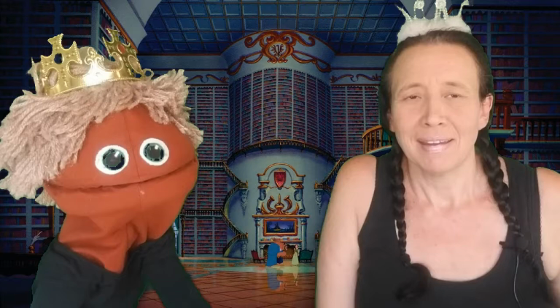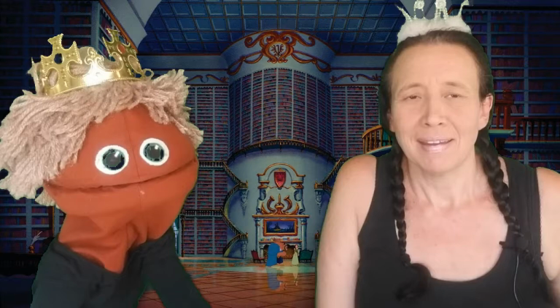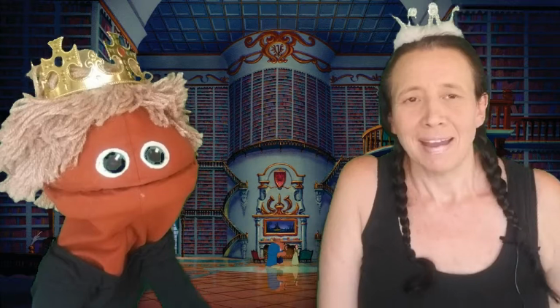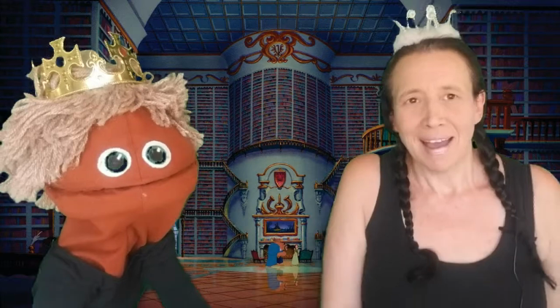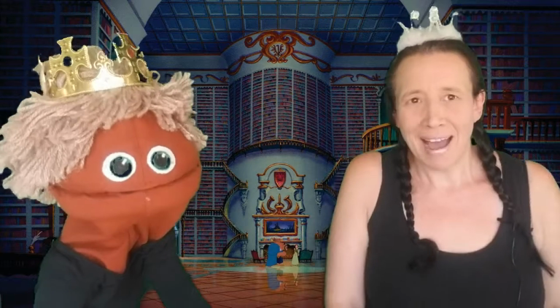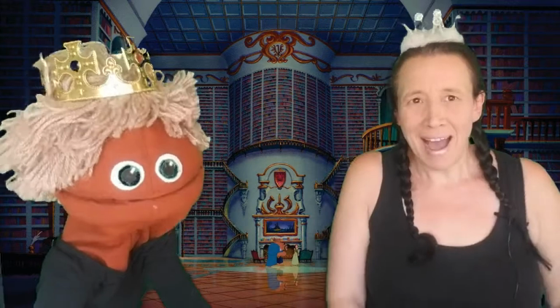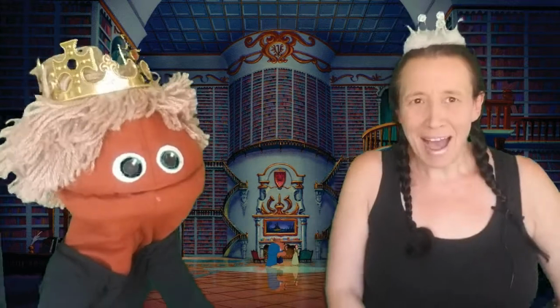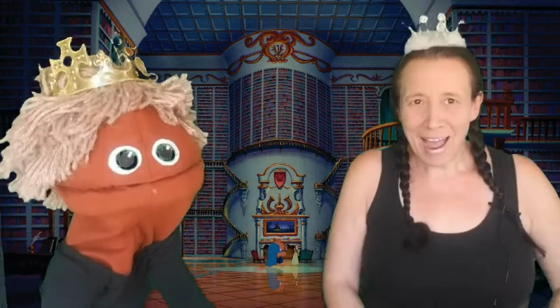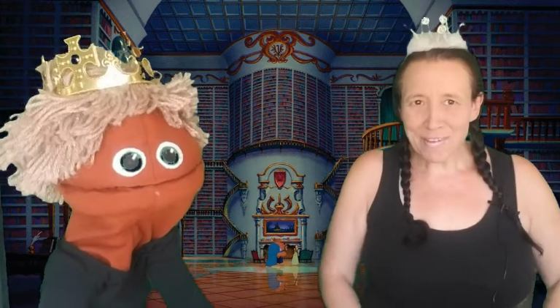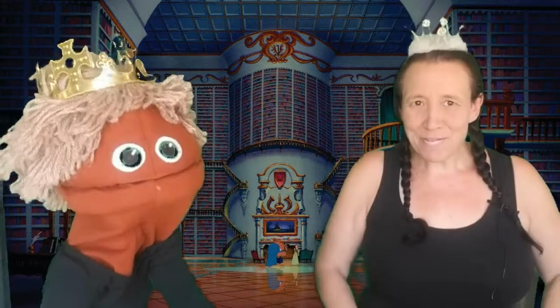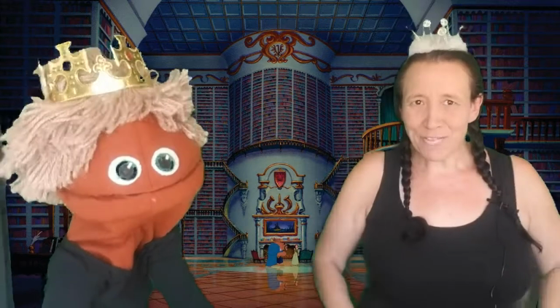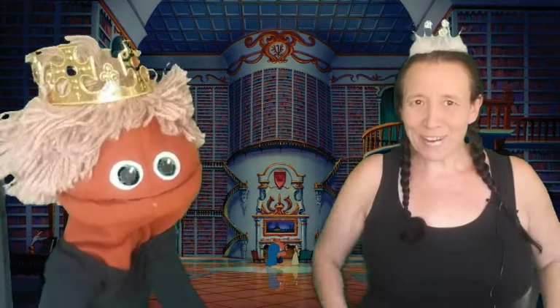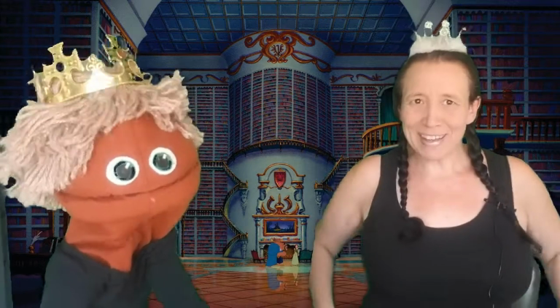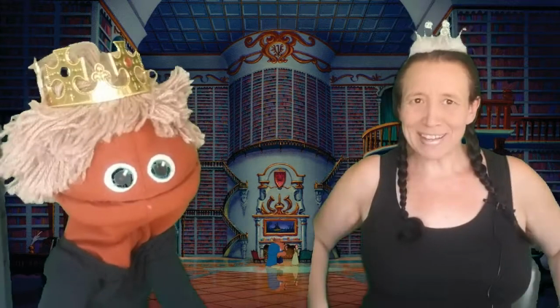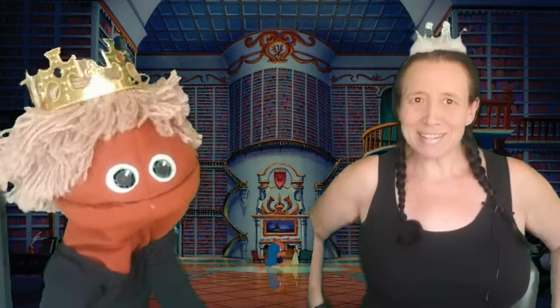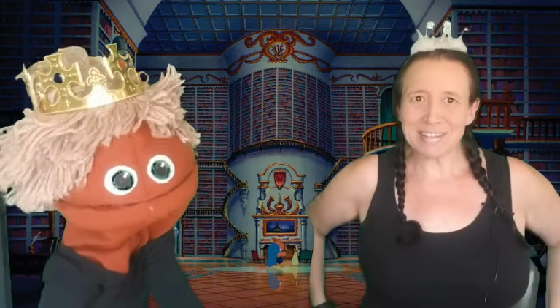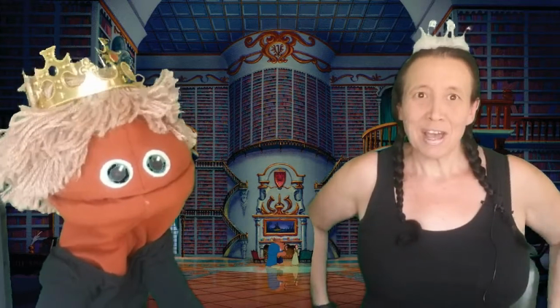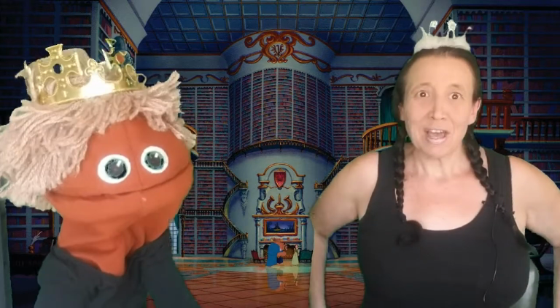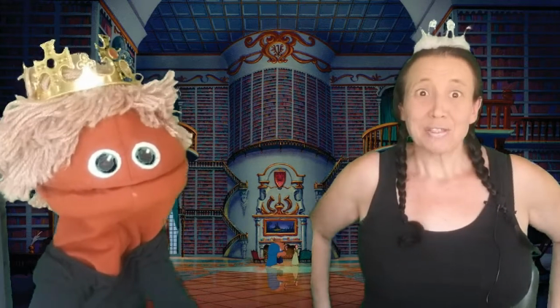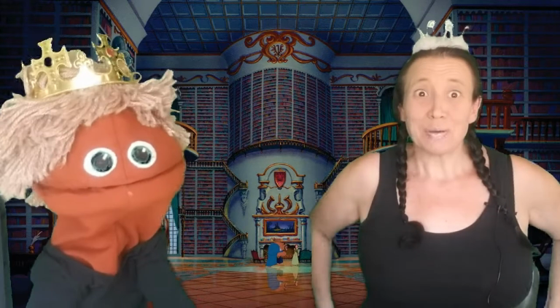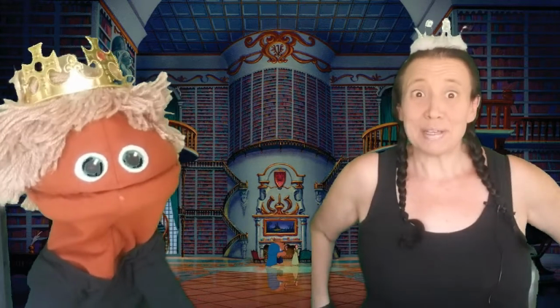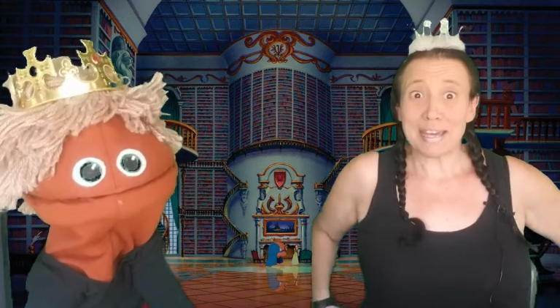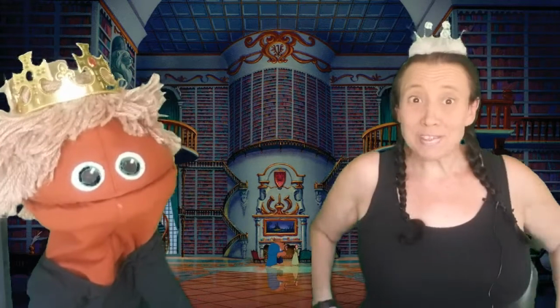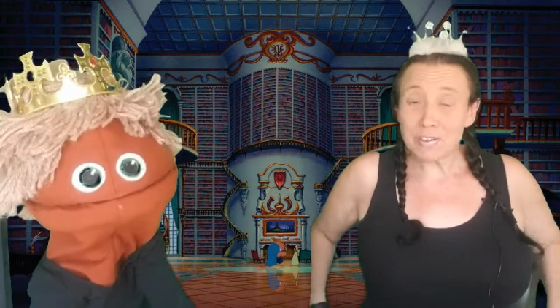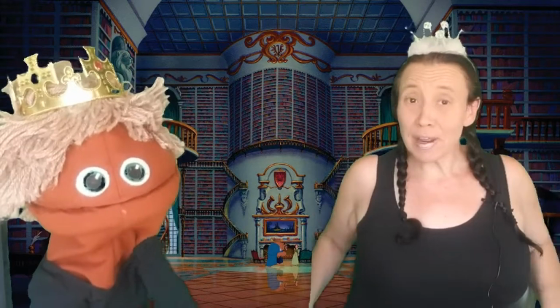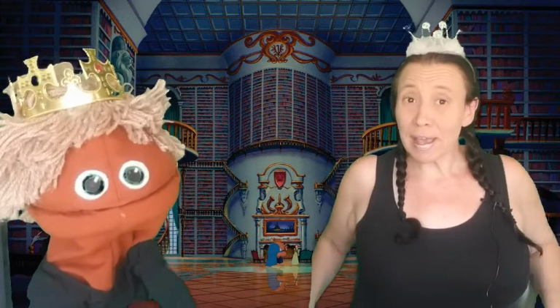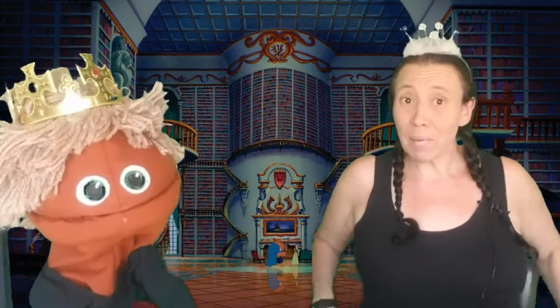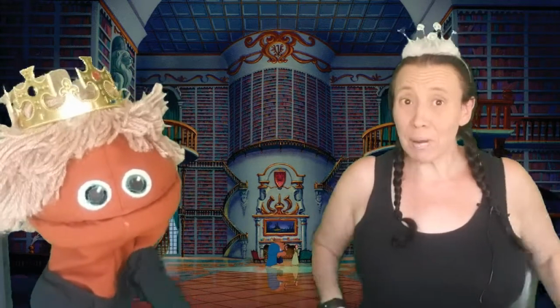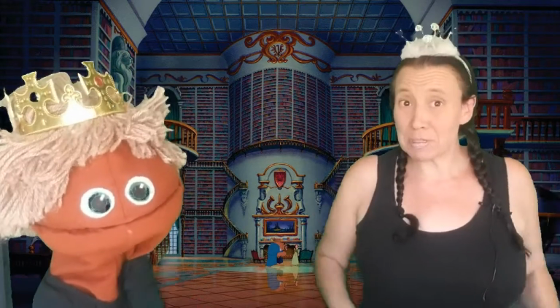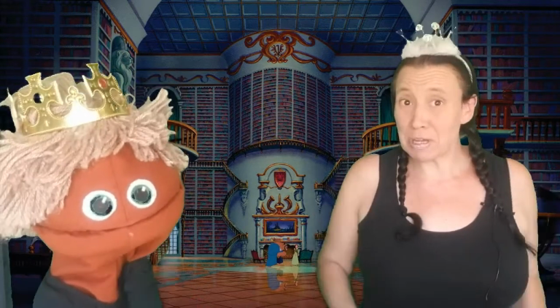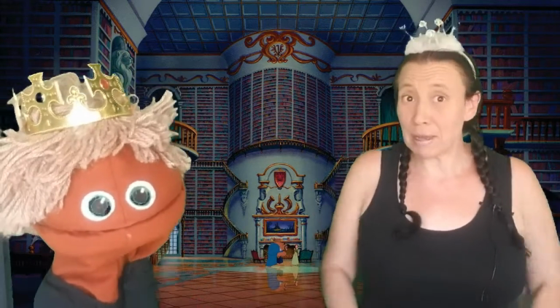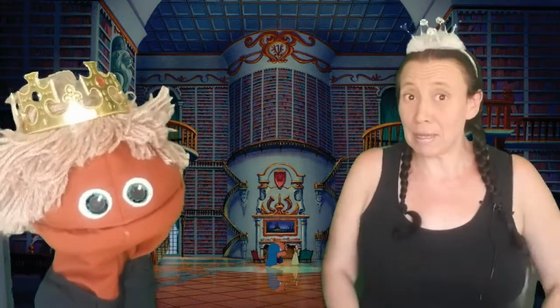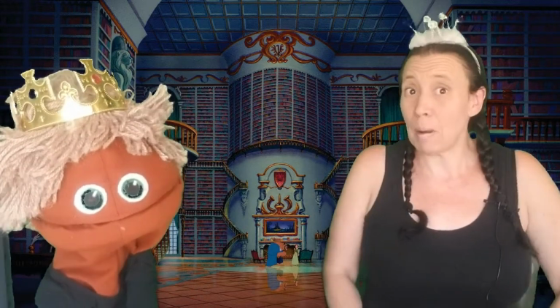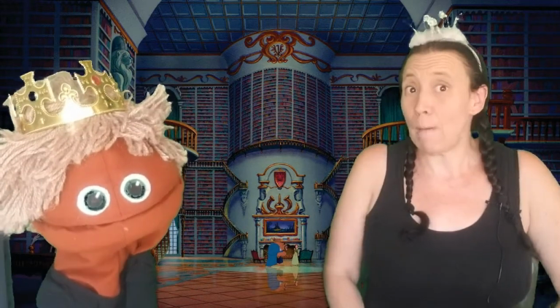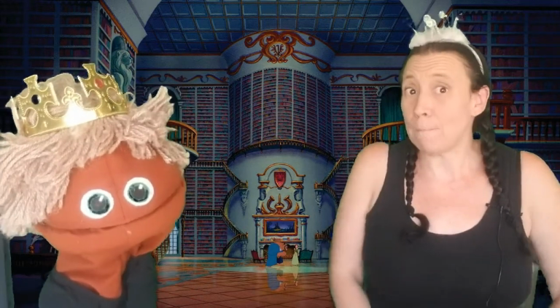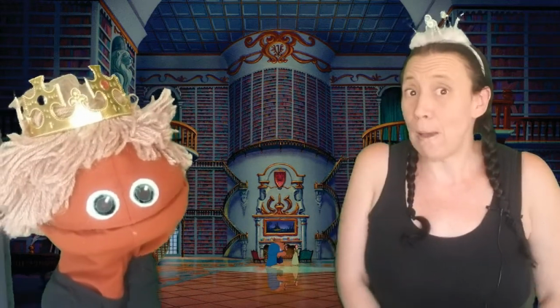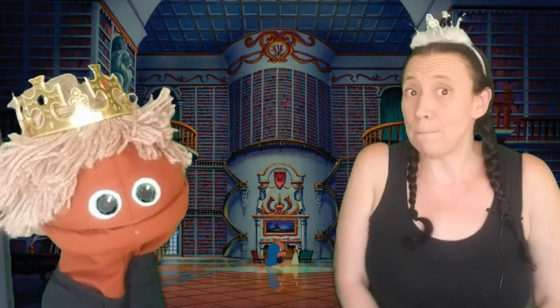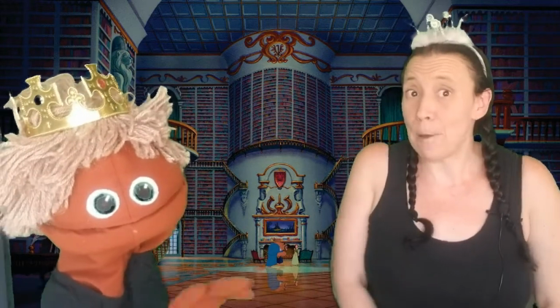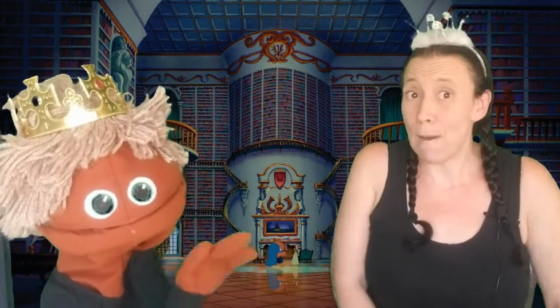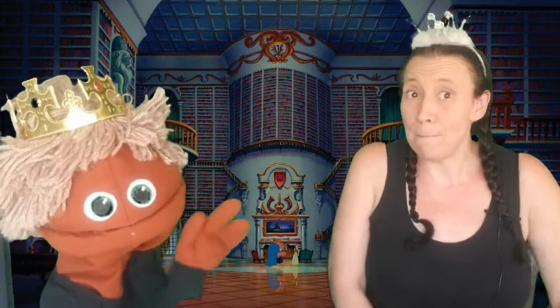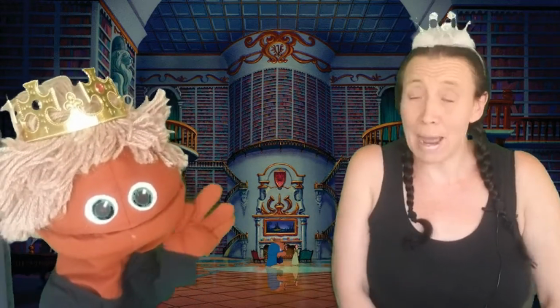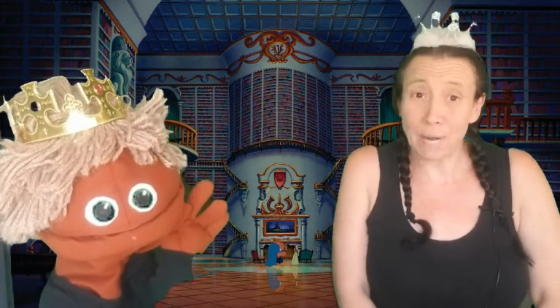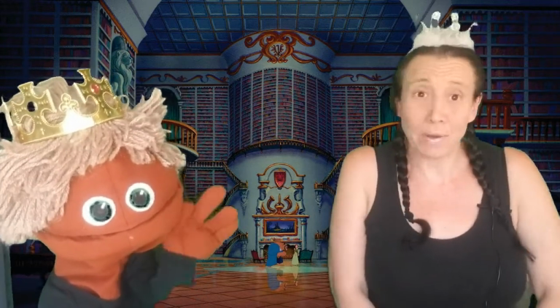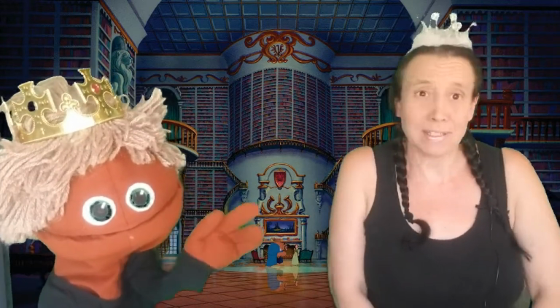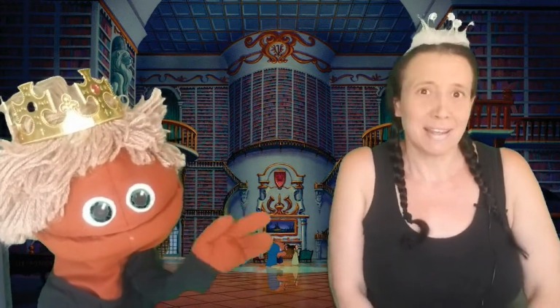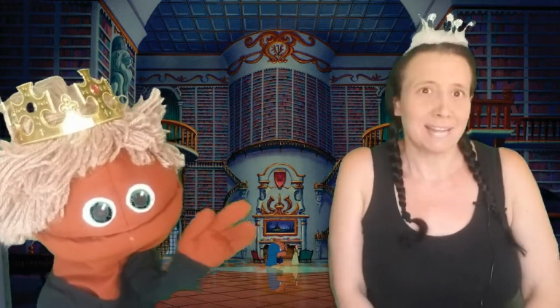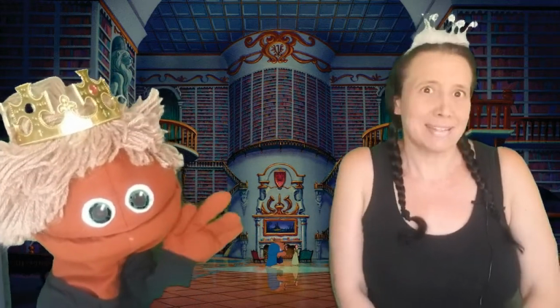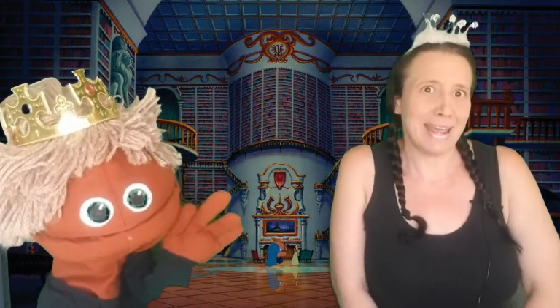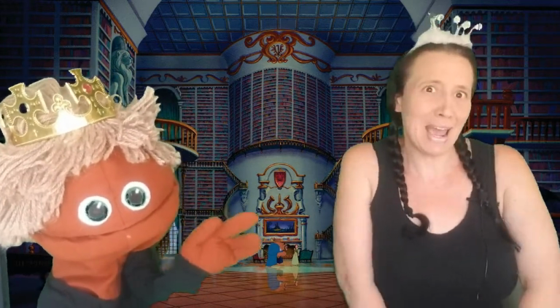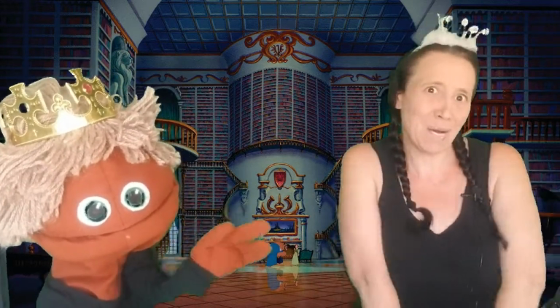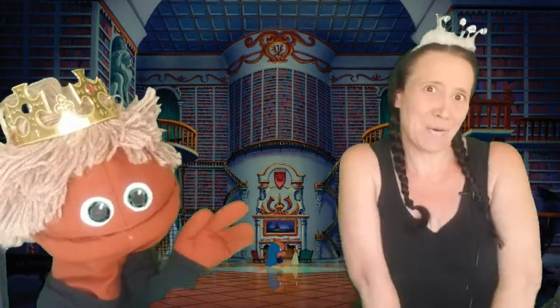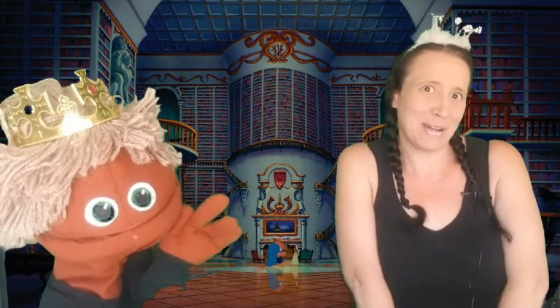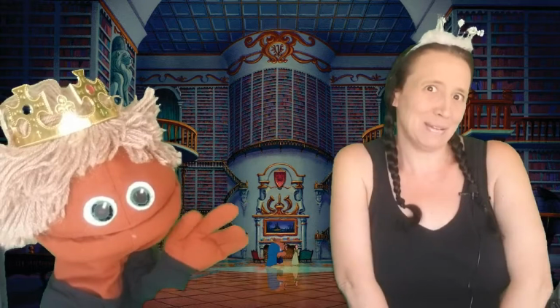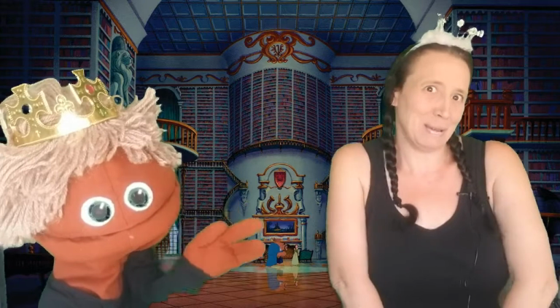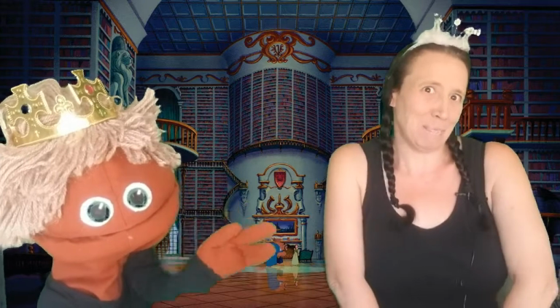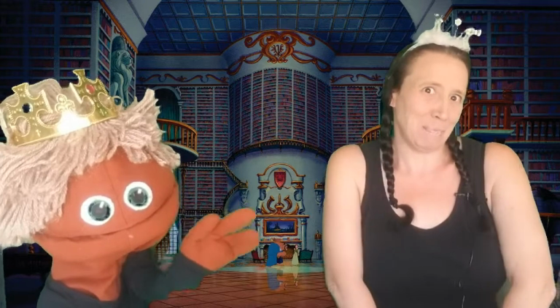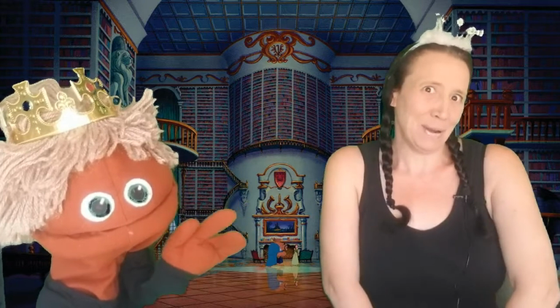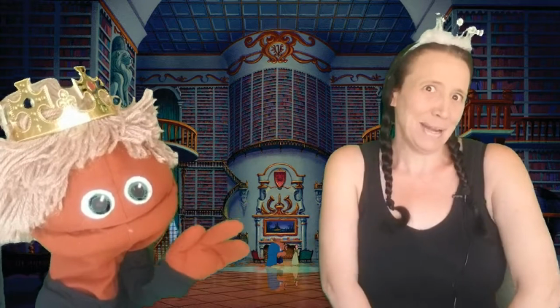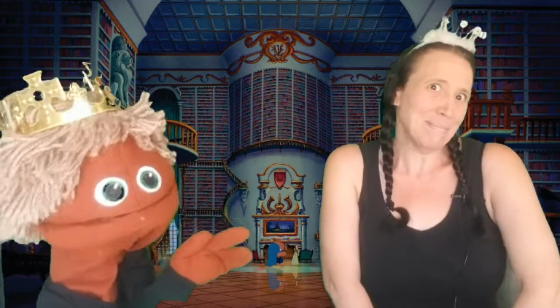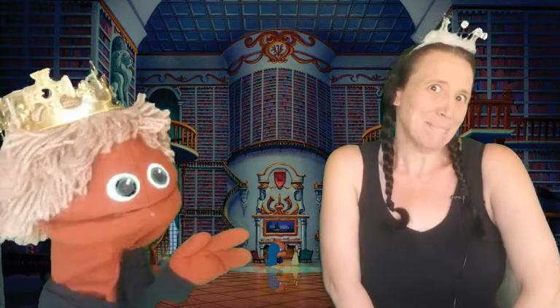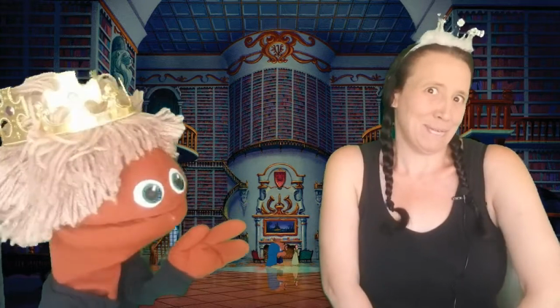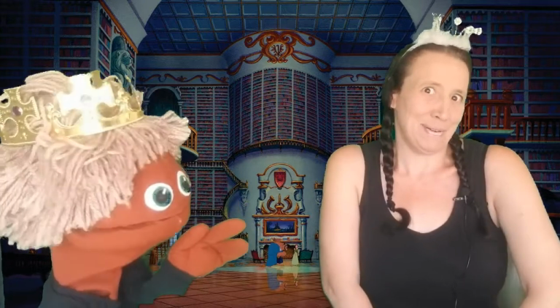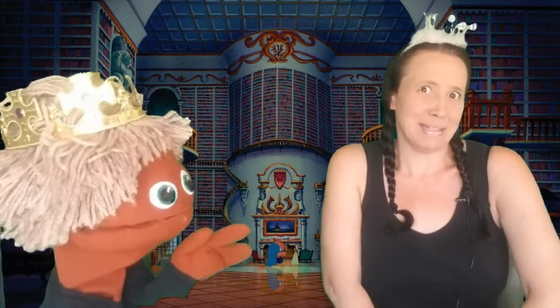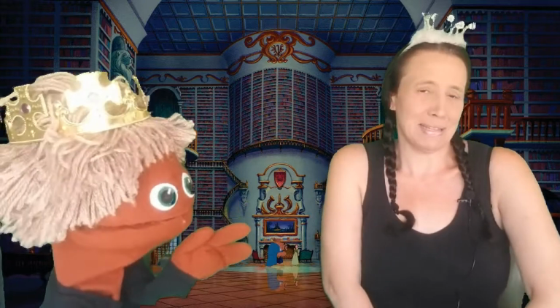Hi friends! So yesterday we were talking about pirates. Today I wanted to be a pretty princess.